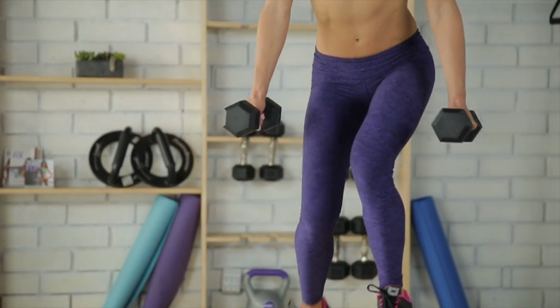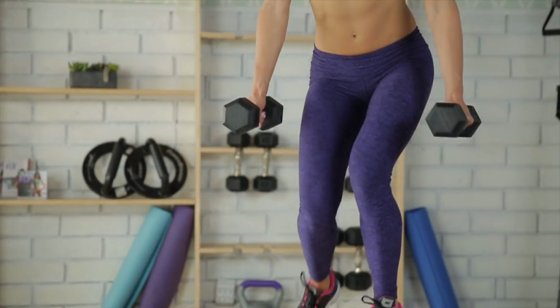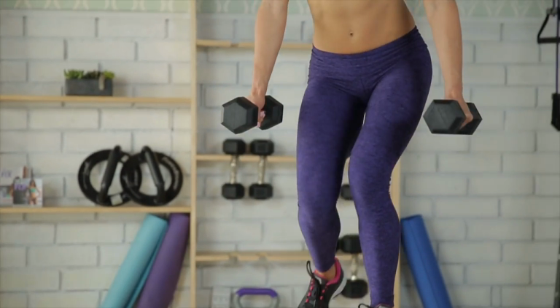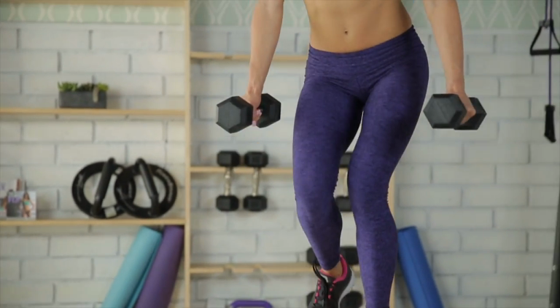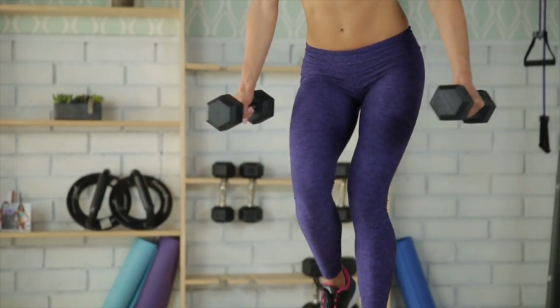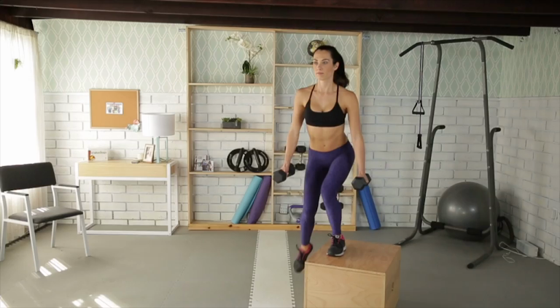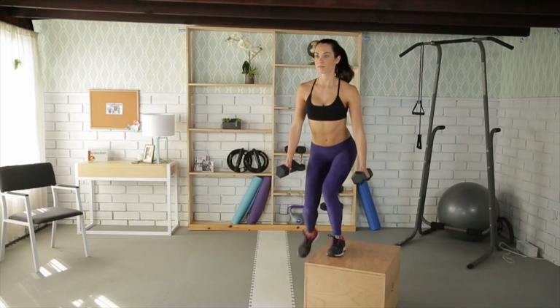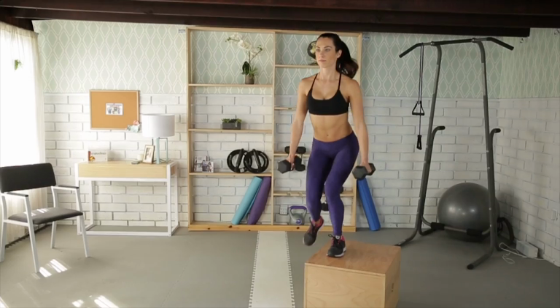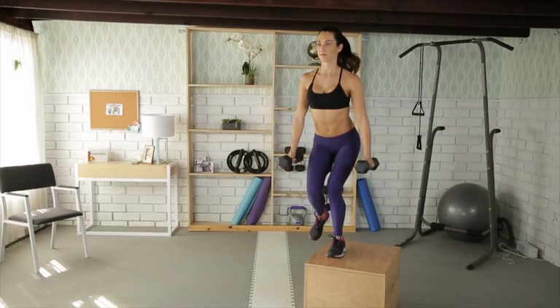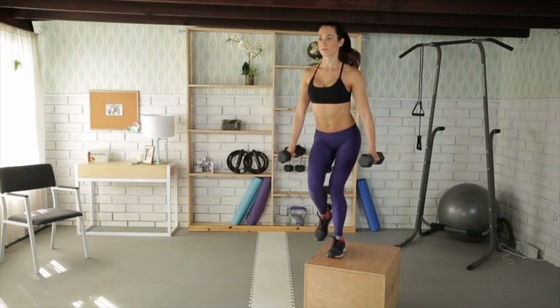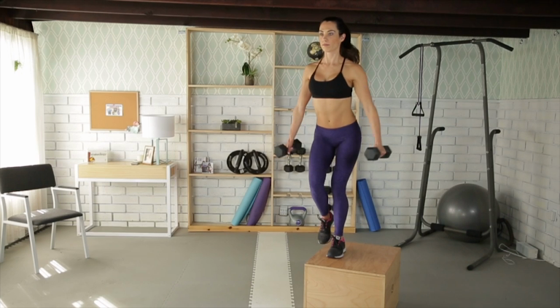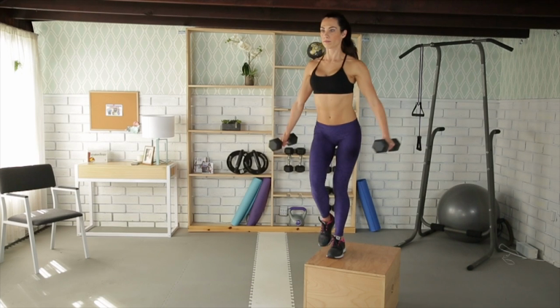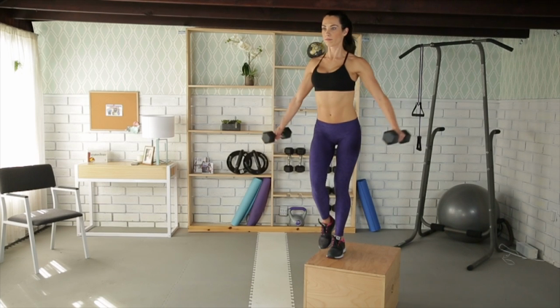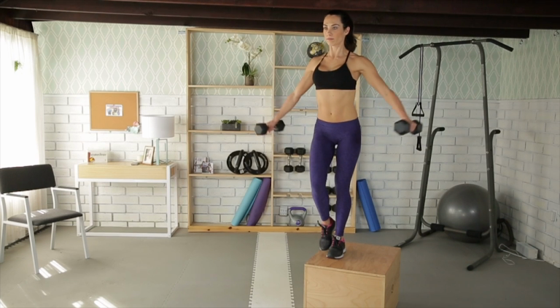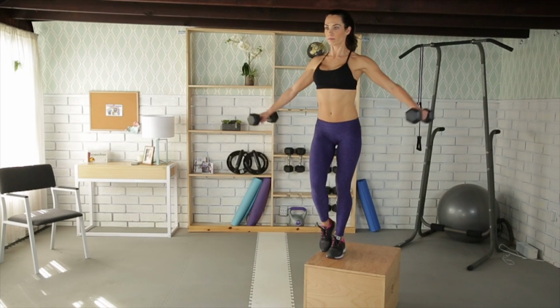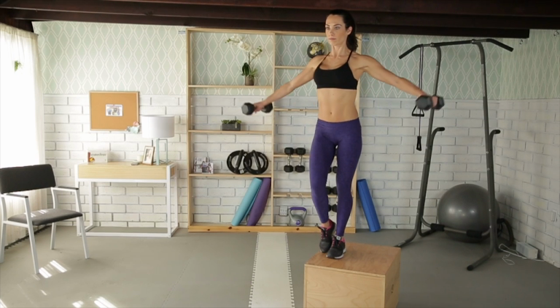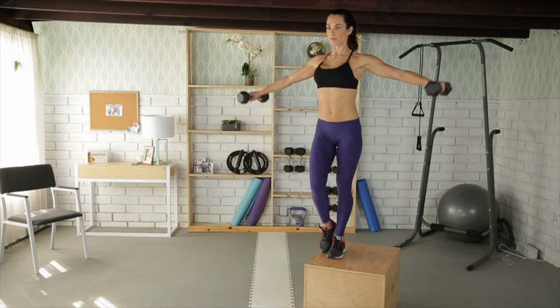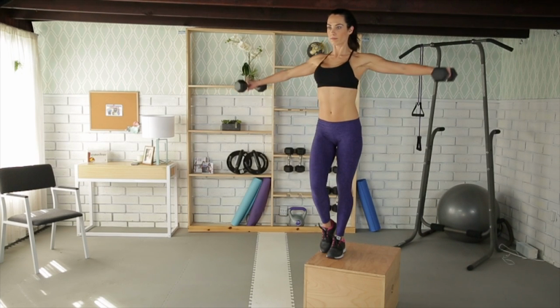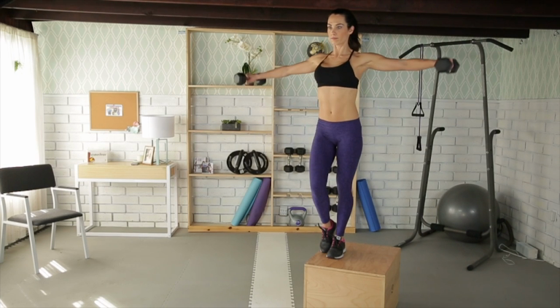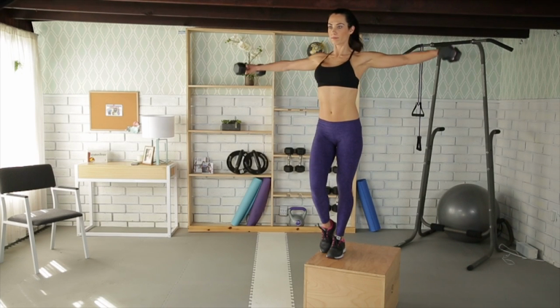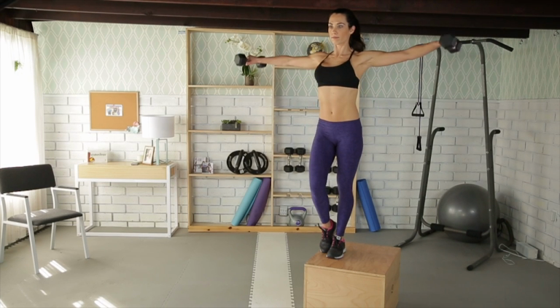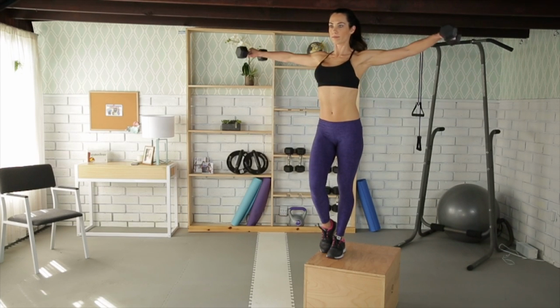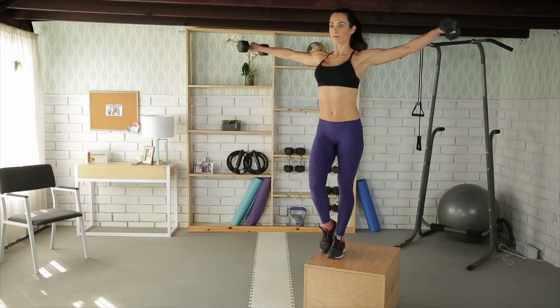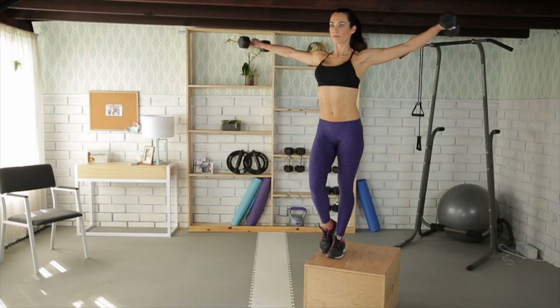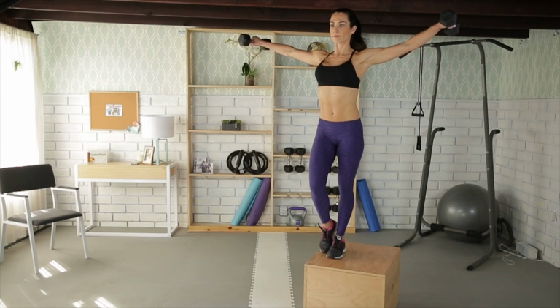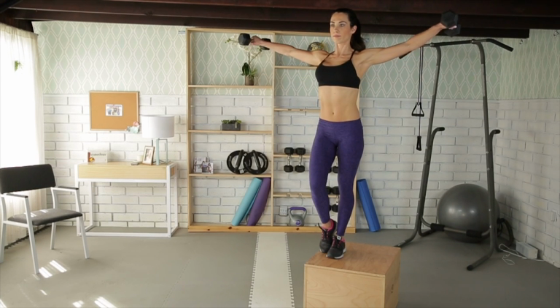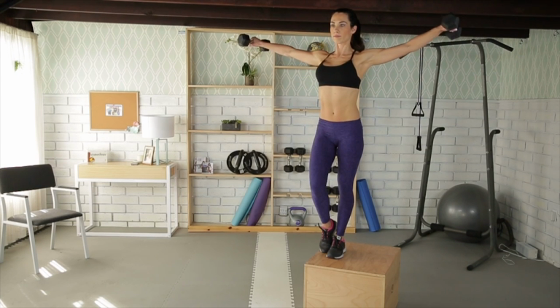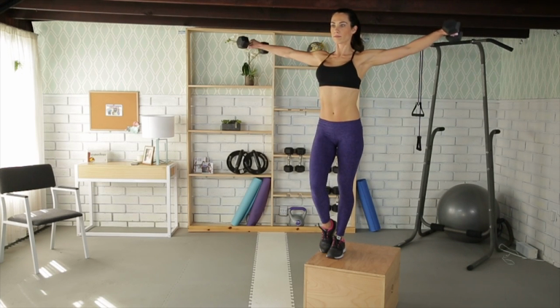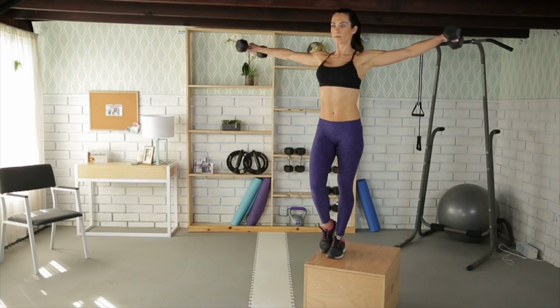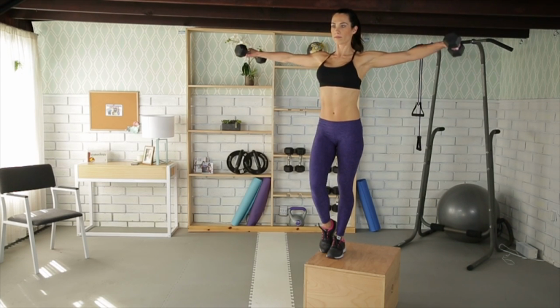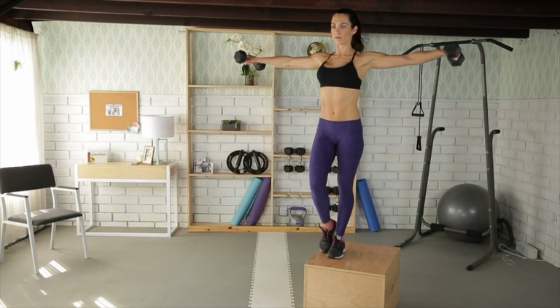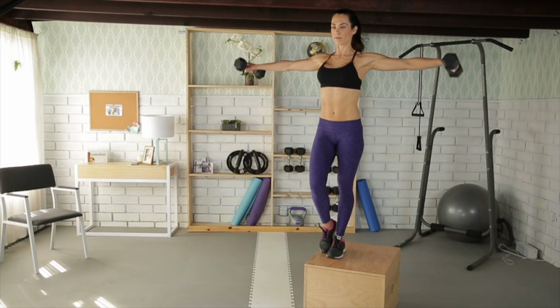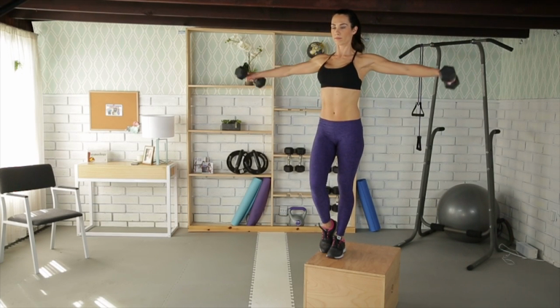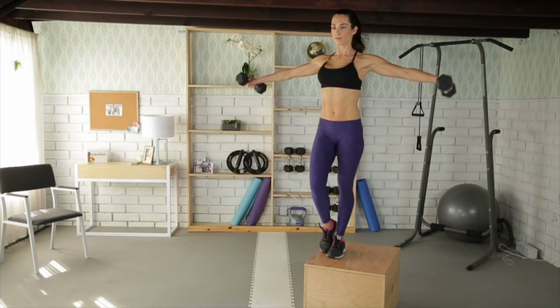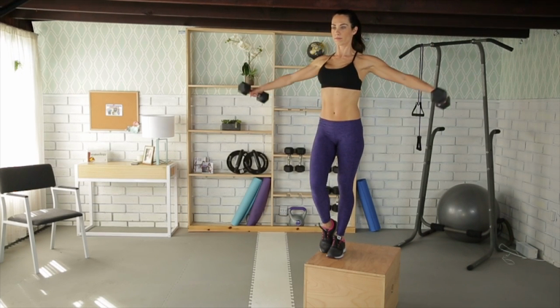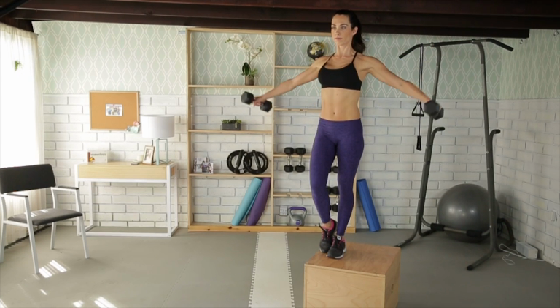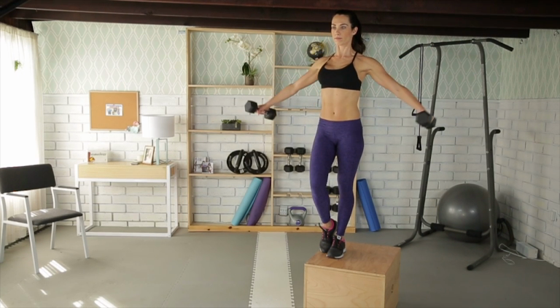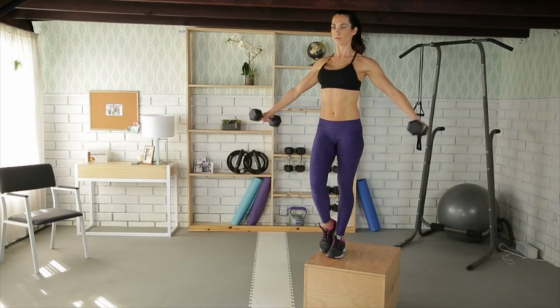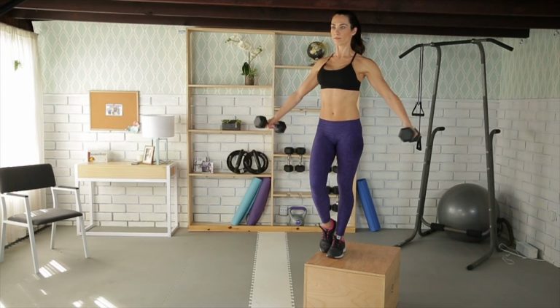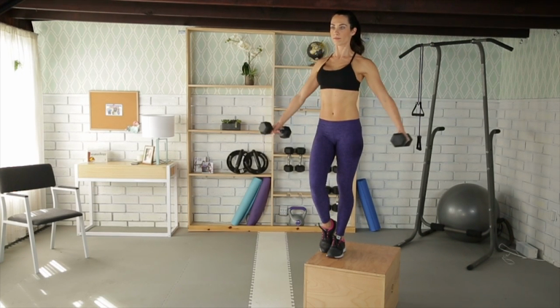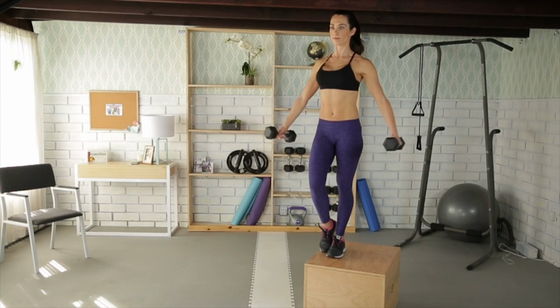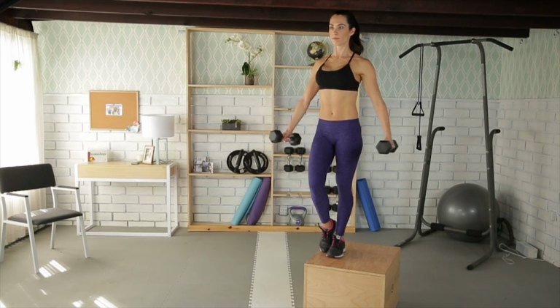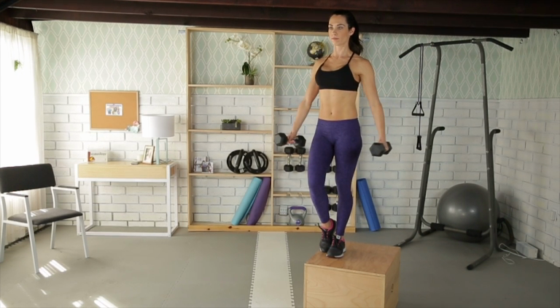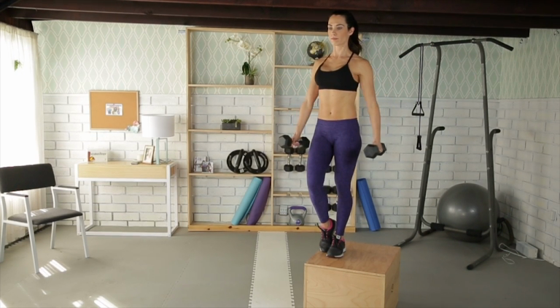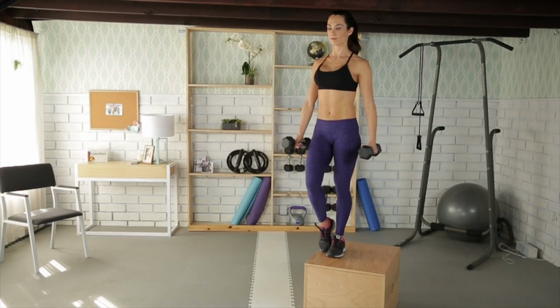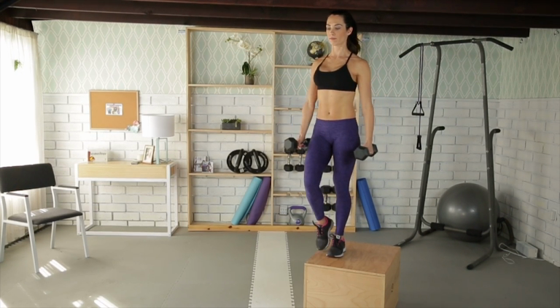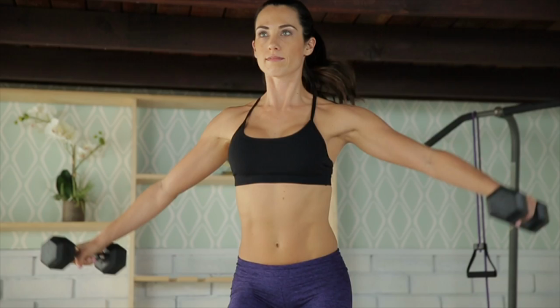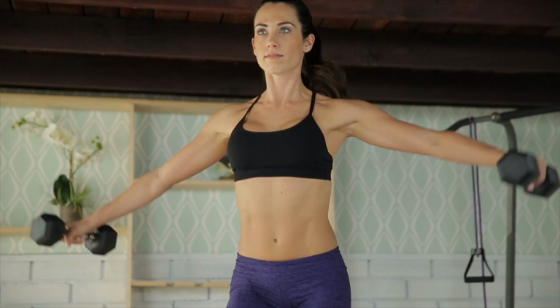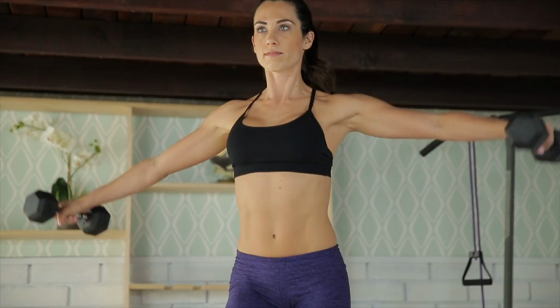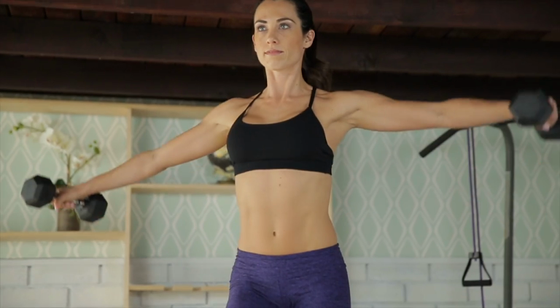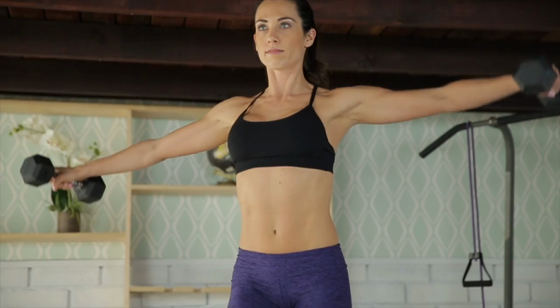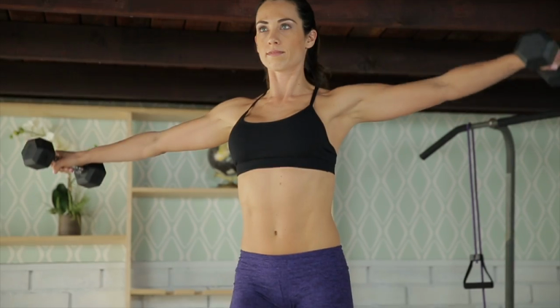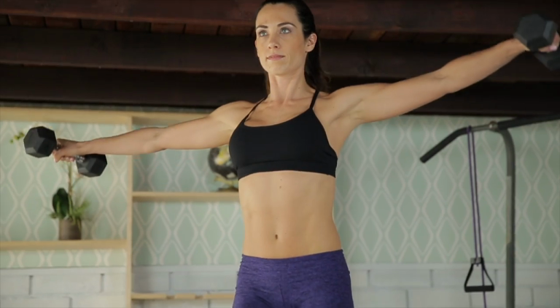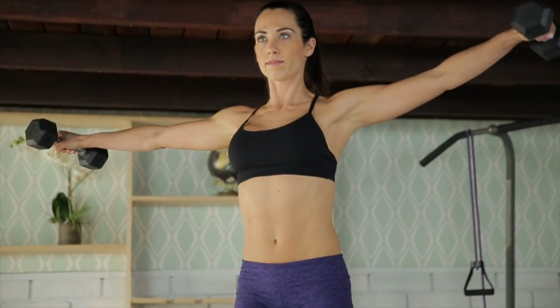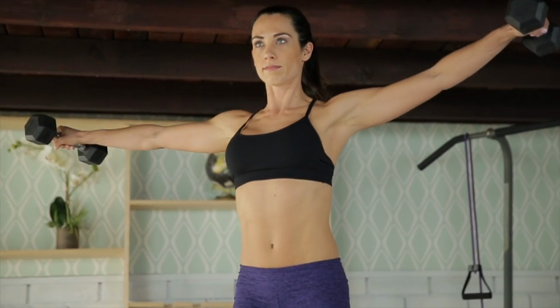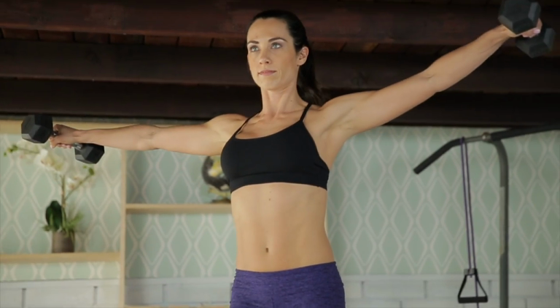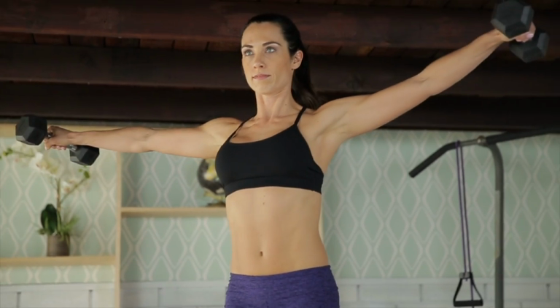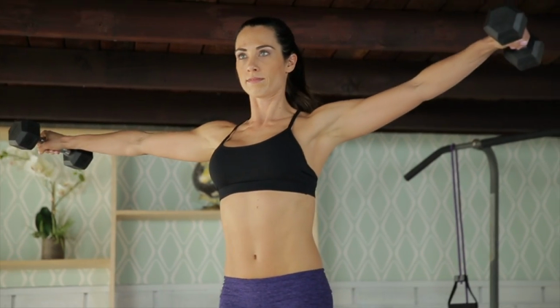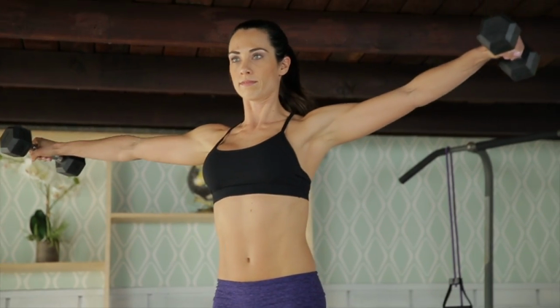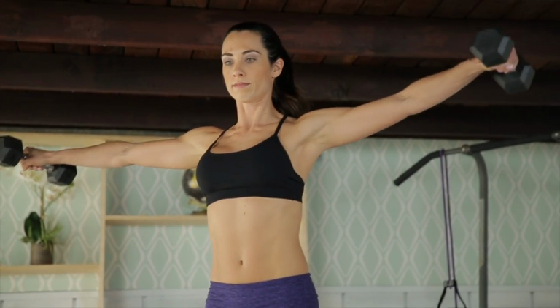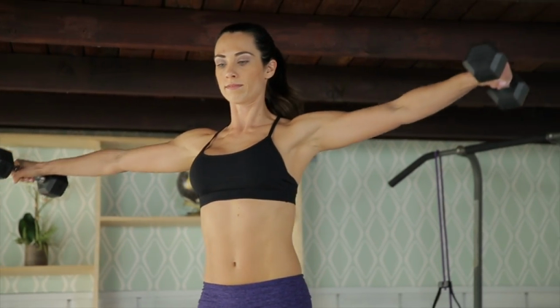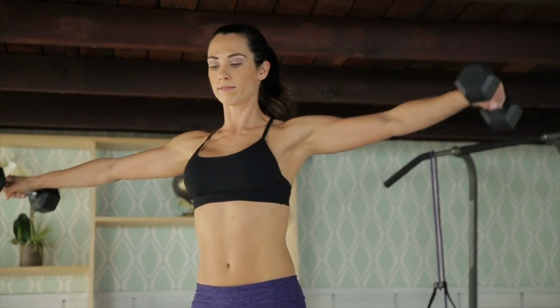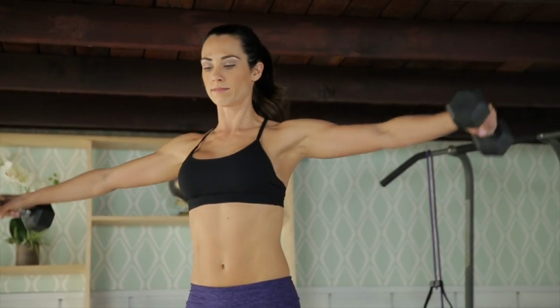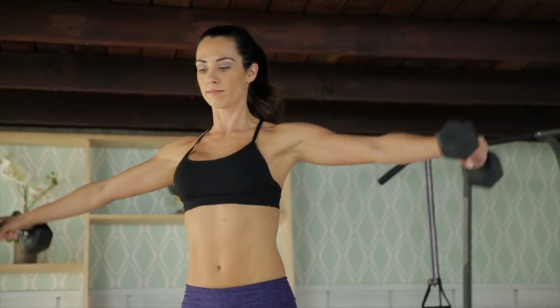As you step up, tap your left foot on the box to maintain balance, and lift the dumbbells up to the side, only going as high as your shoulder height.